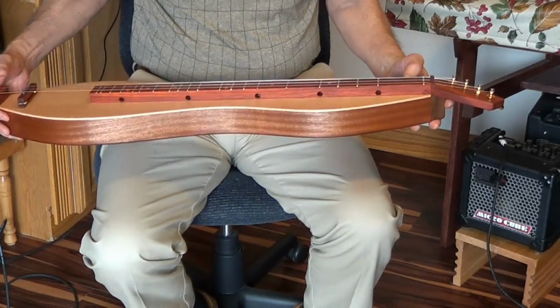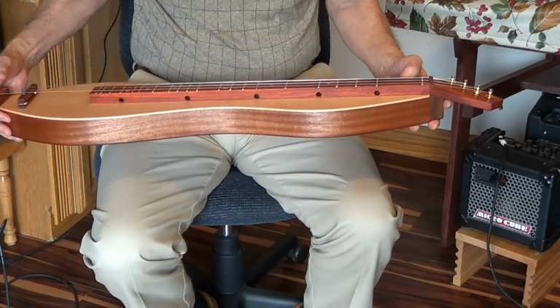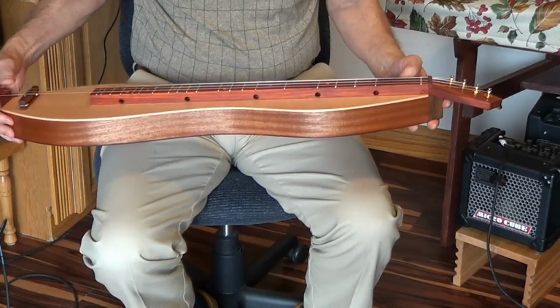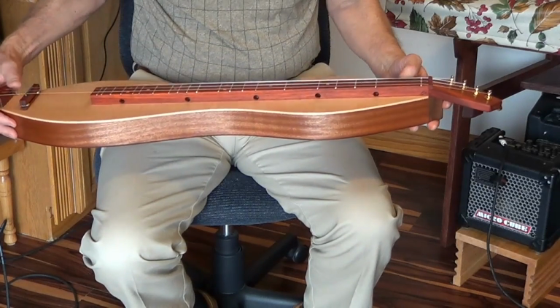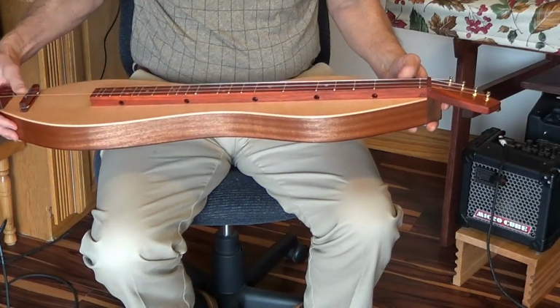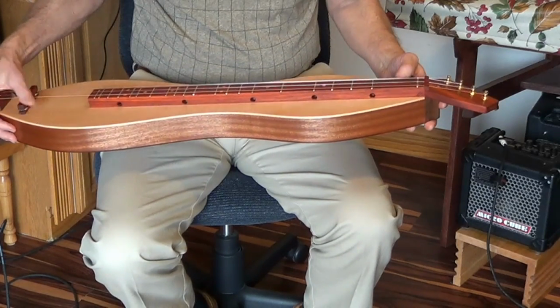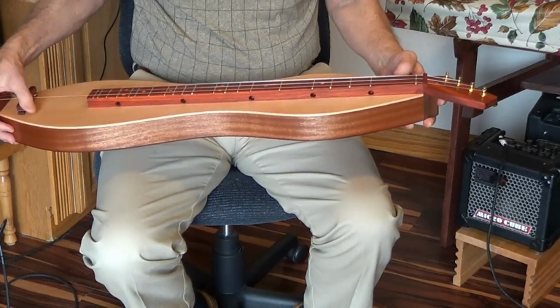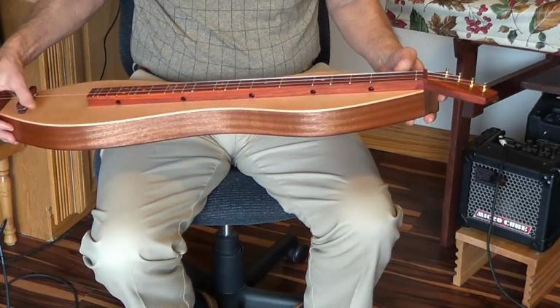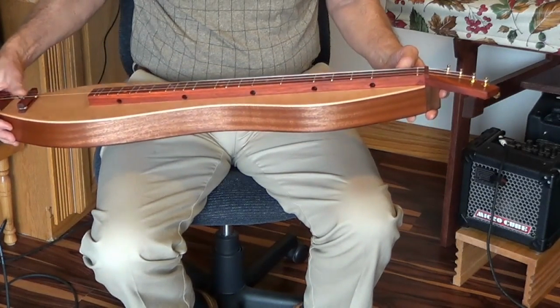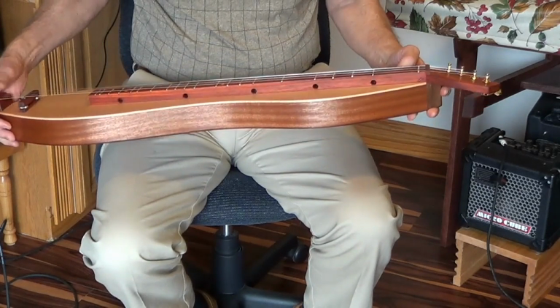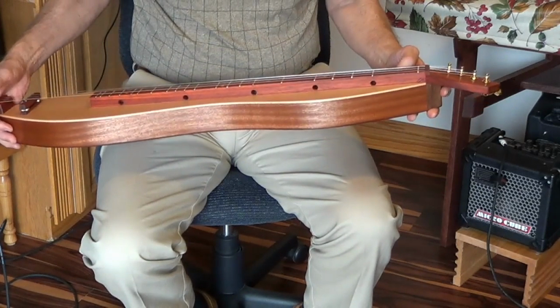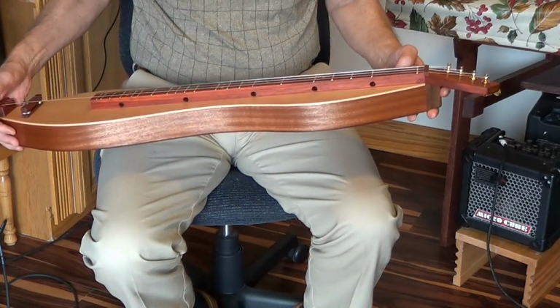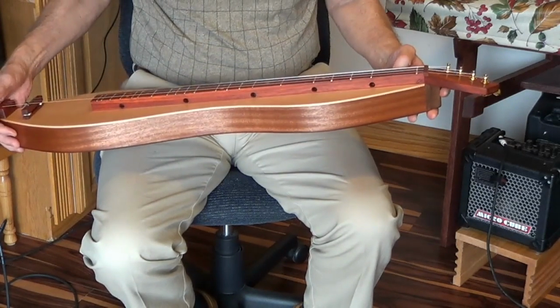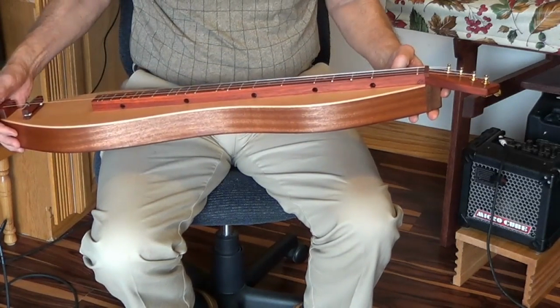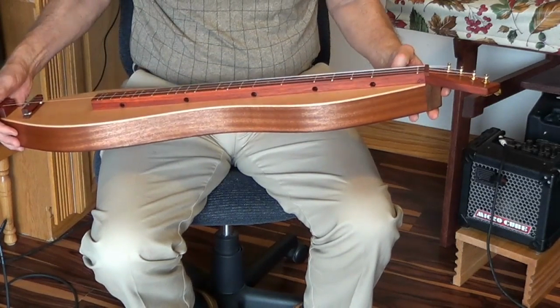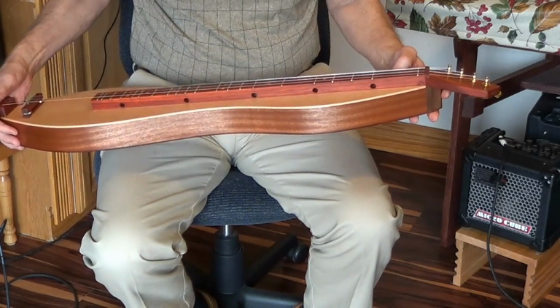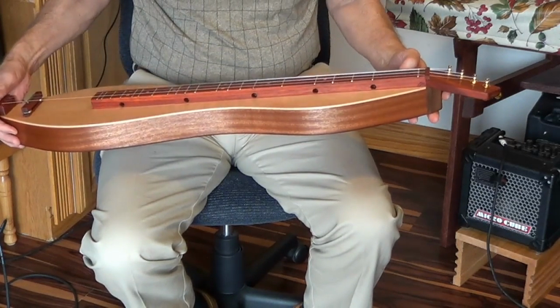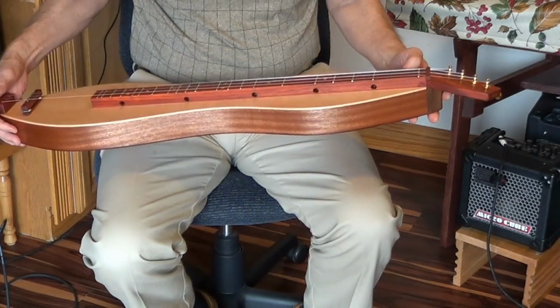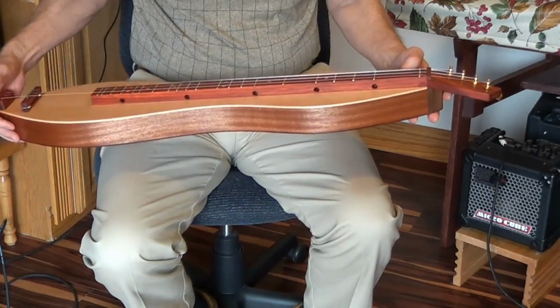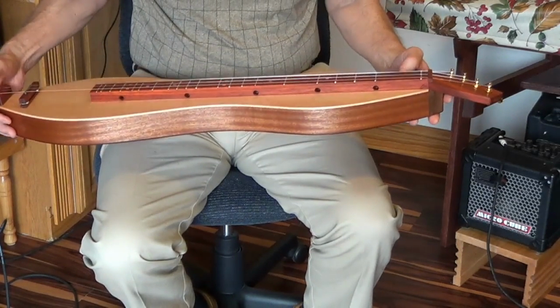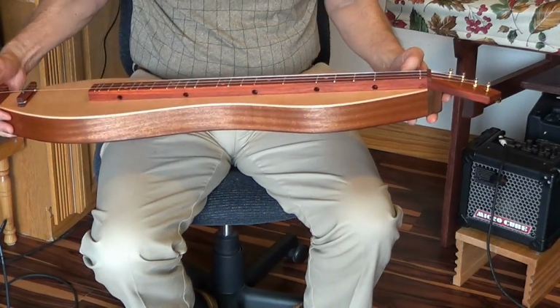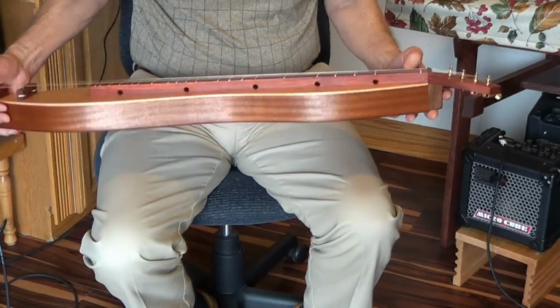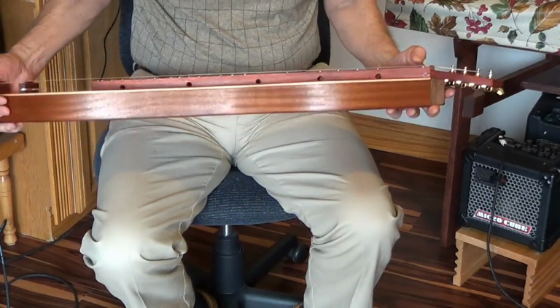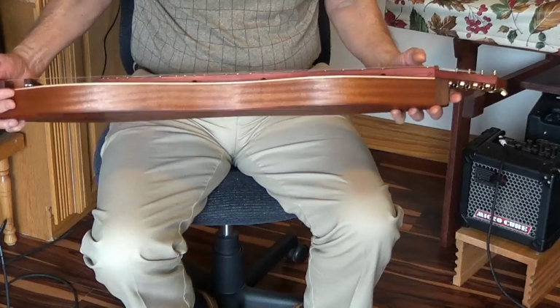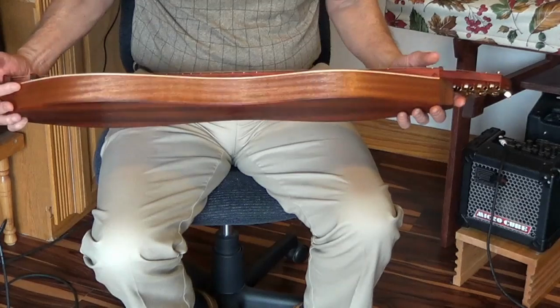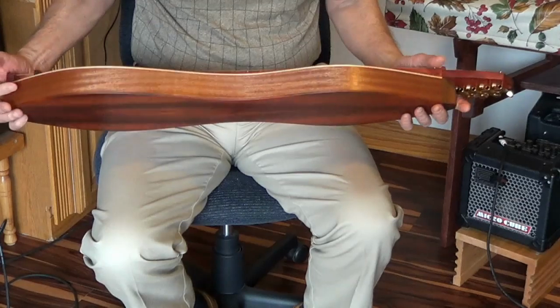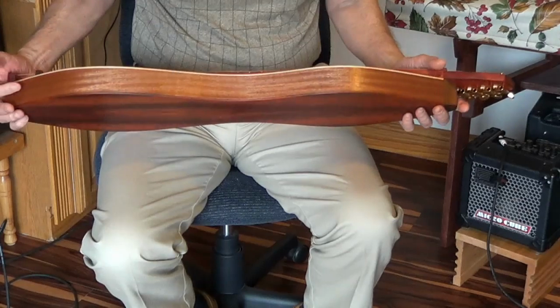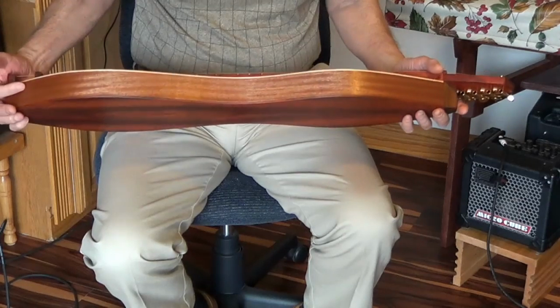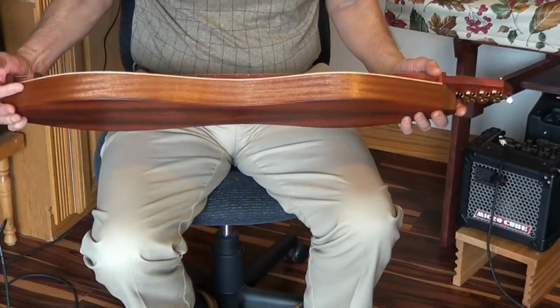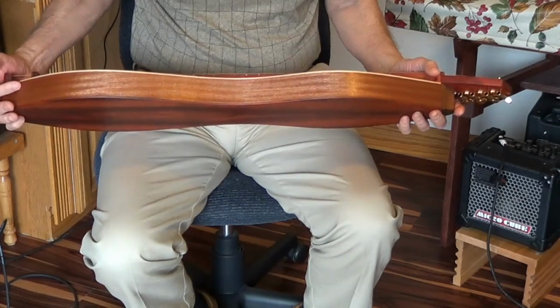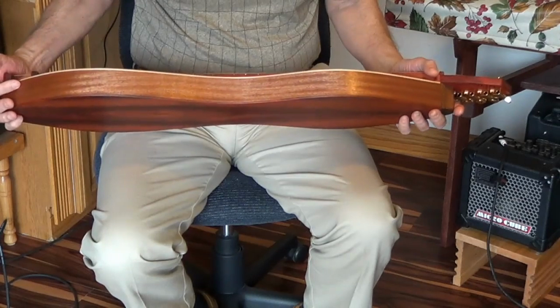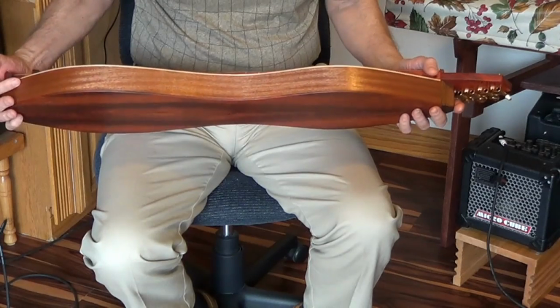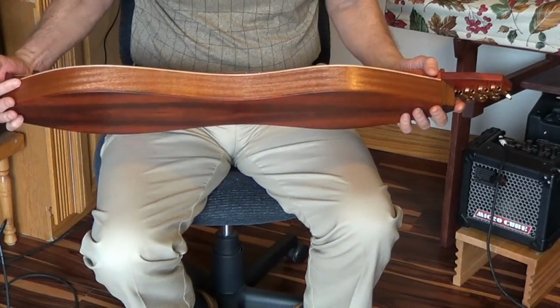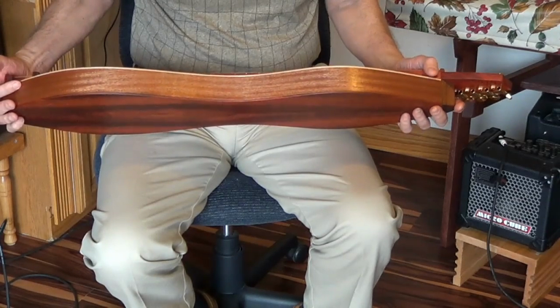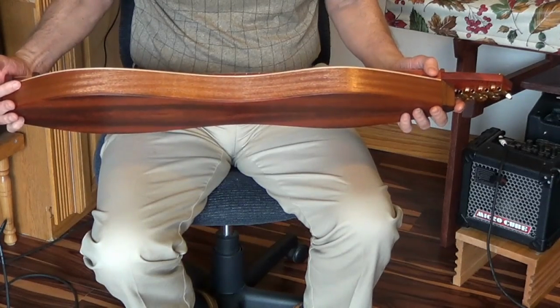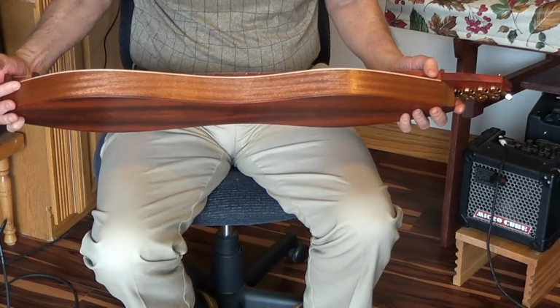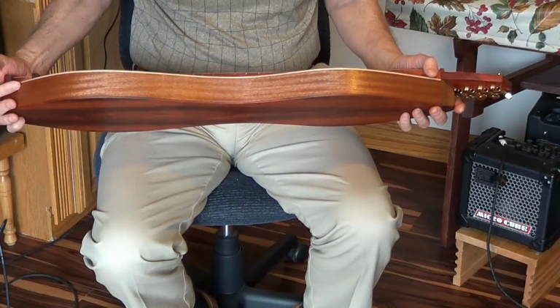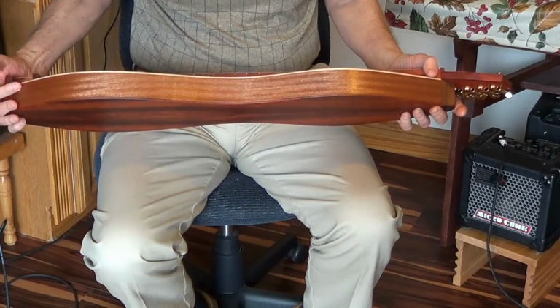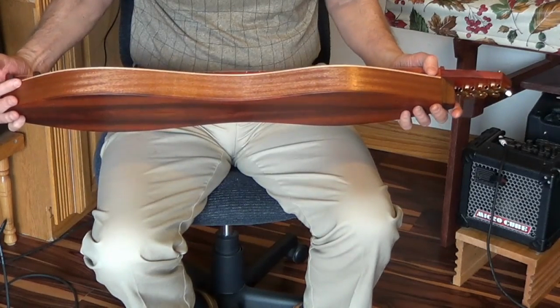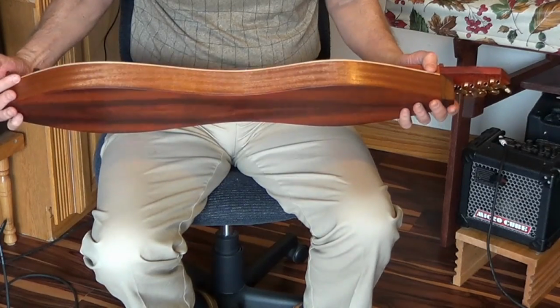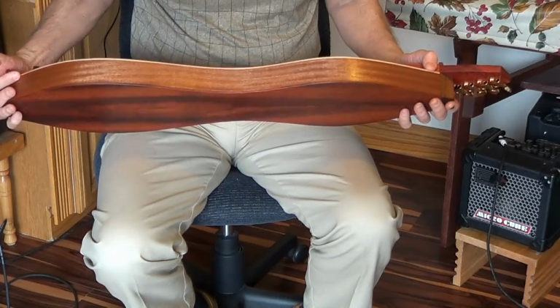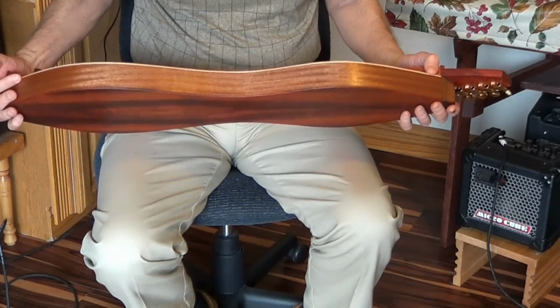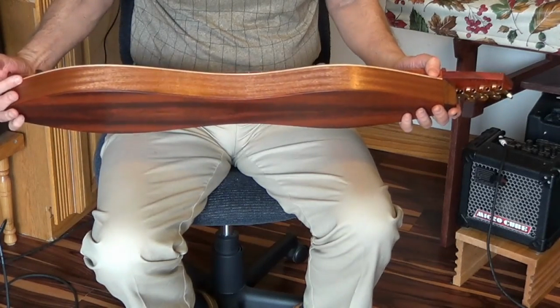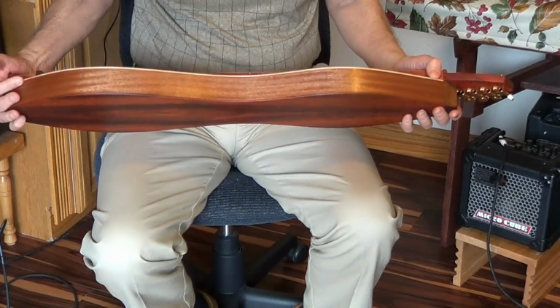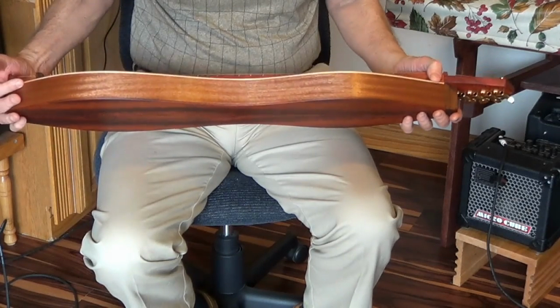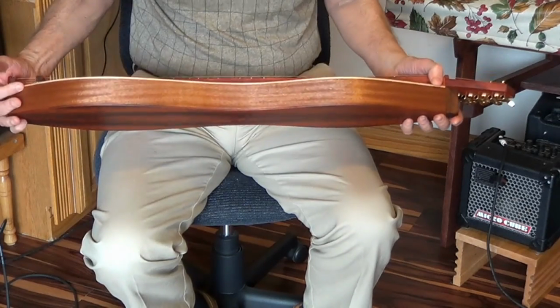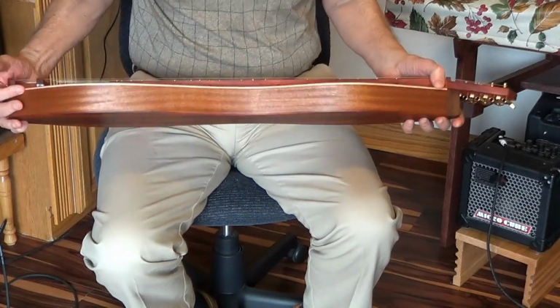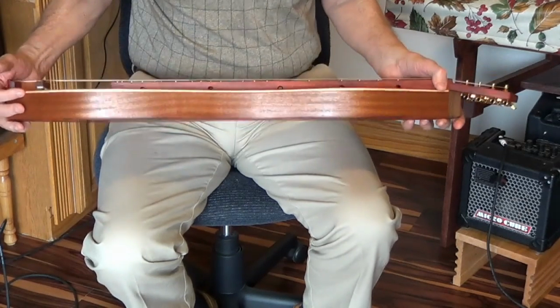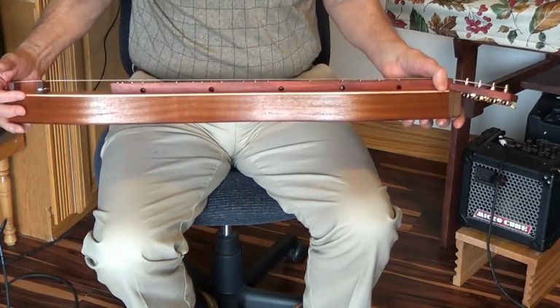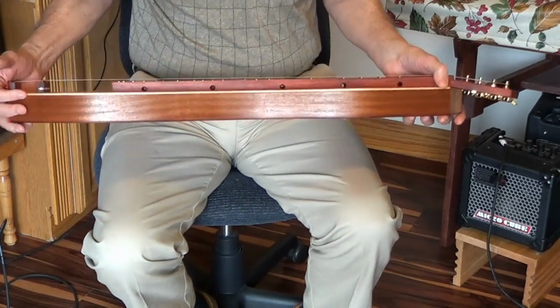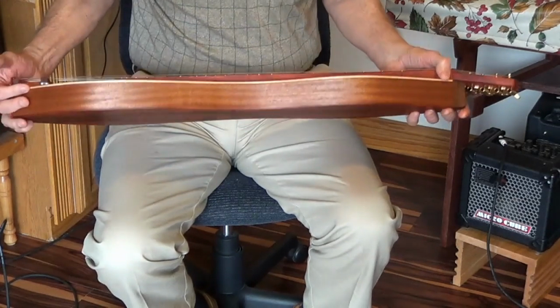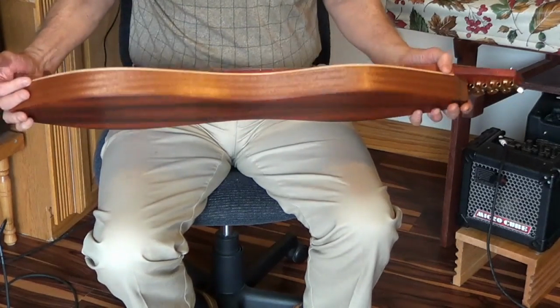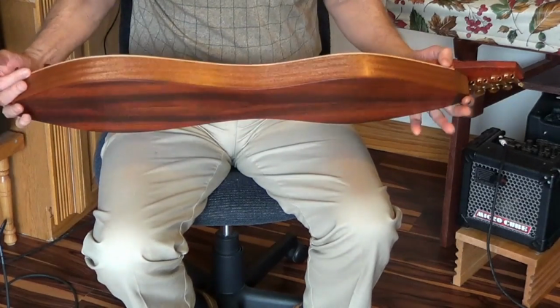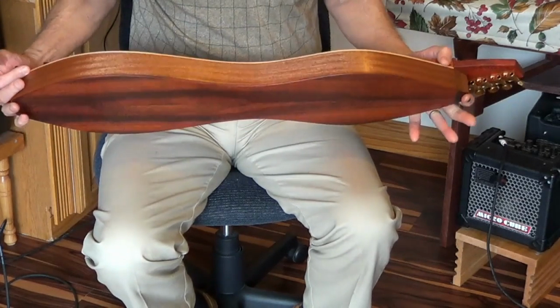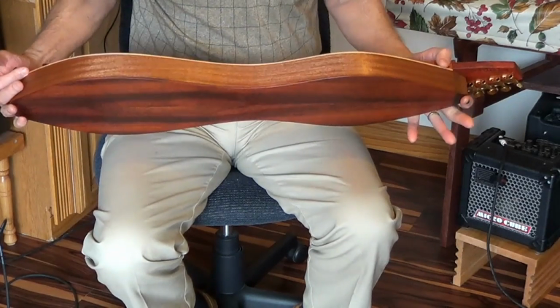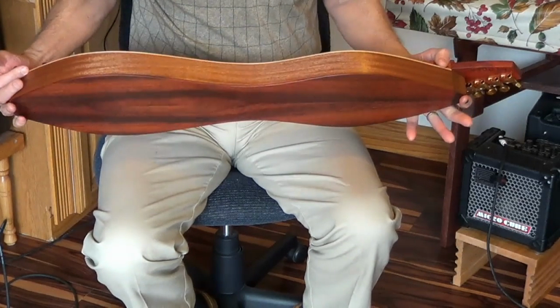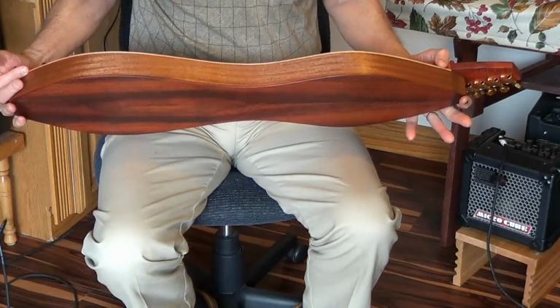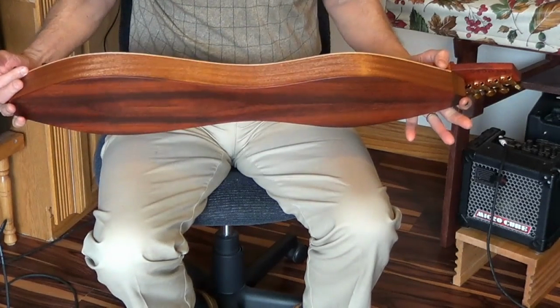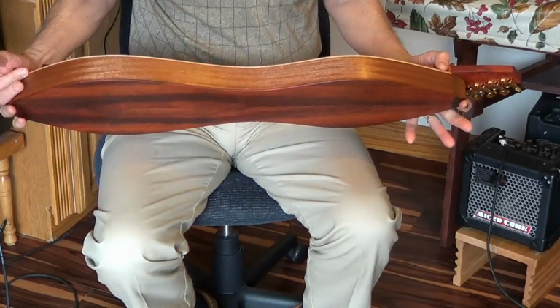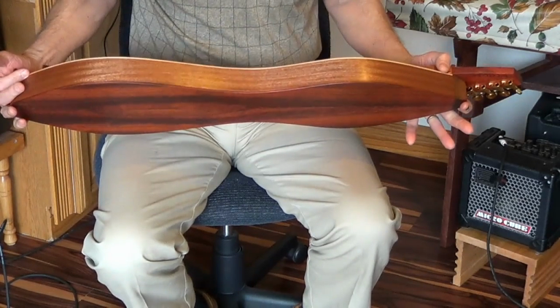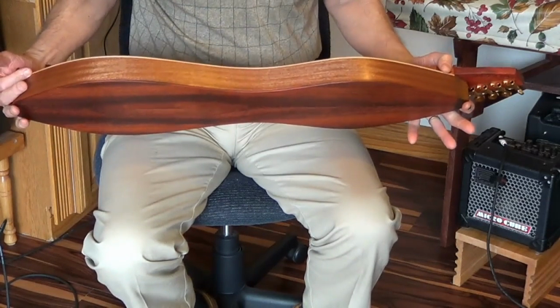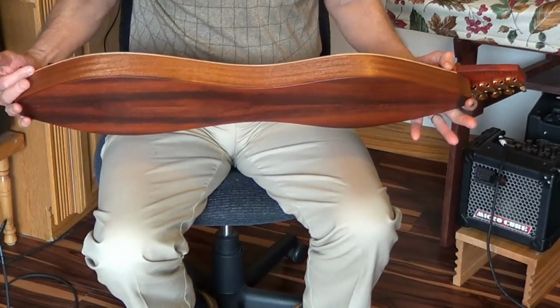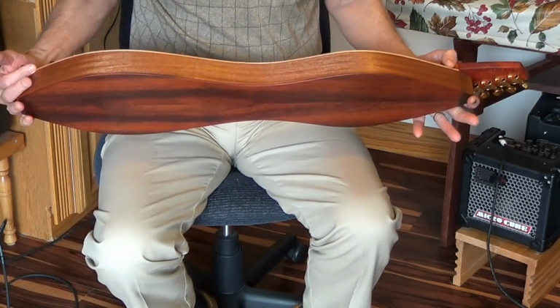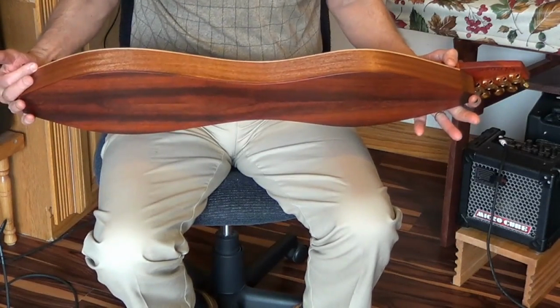The top is Sitka Spruce. The side wall is the Feli — it's a mahogany-looking wood.